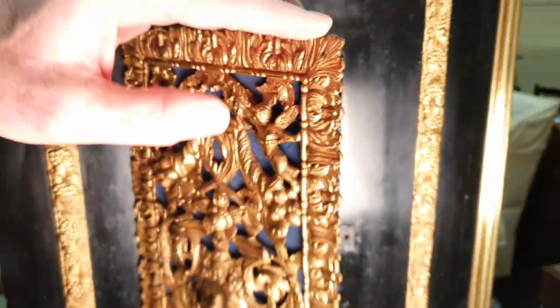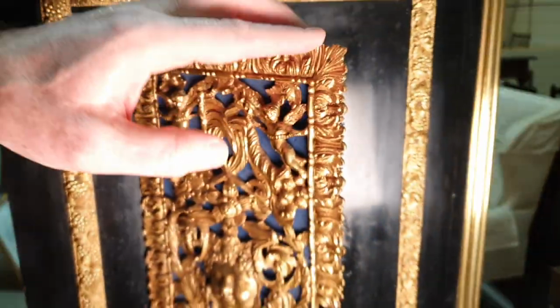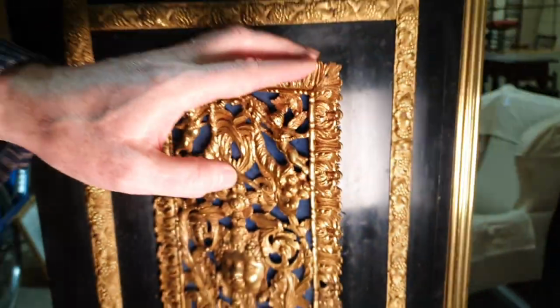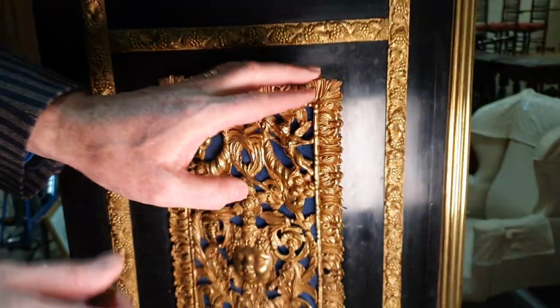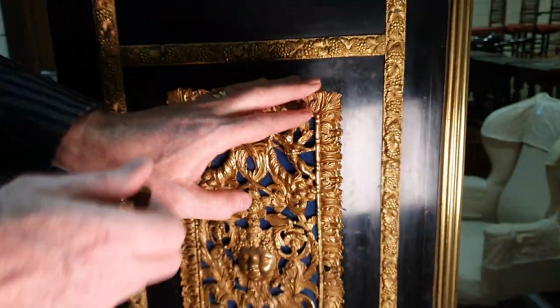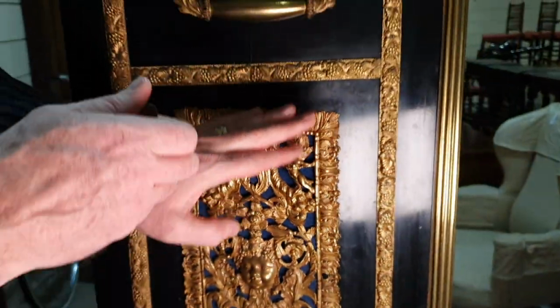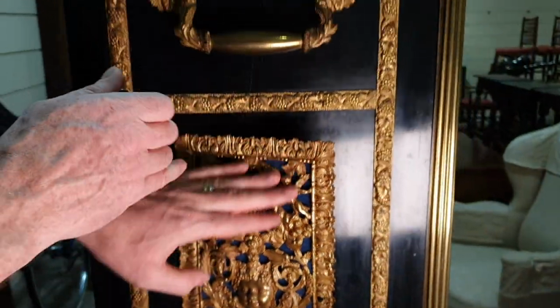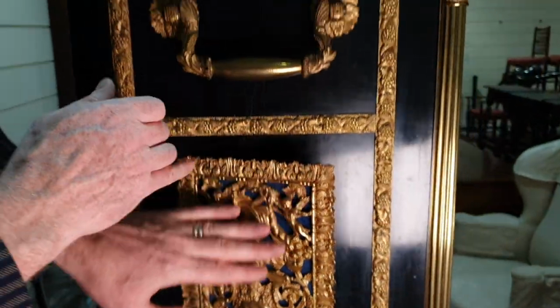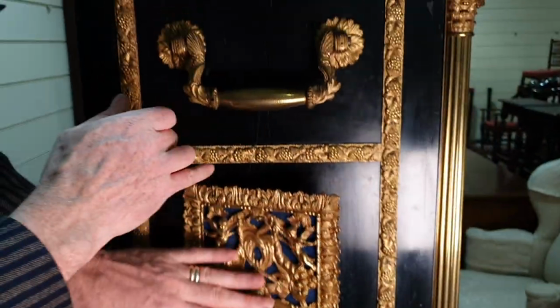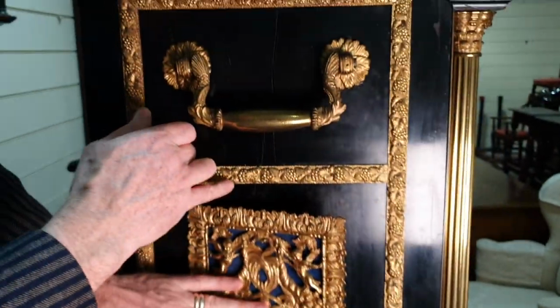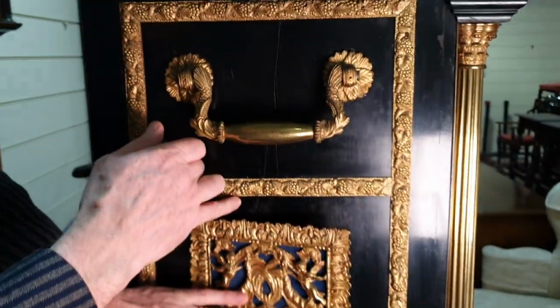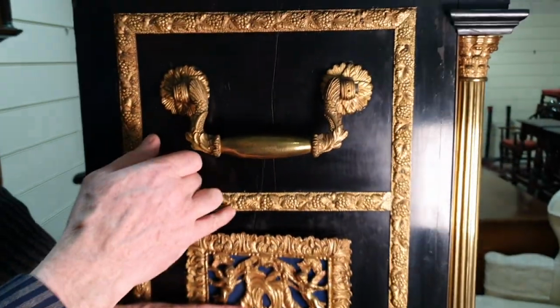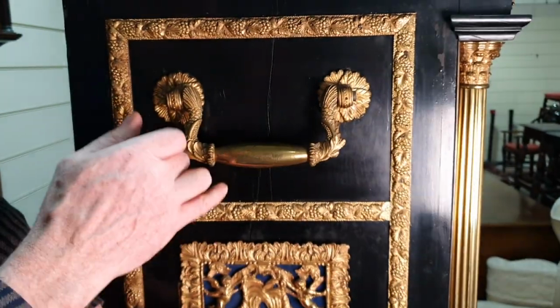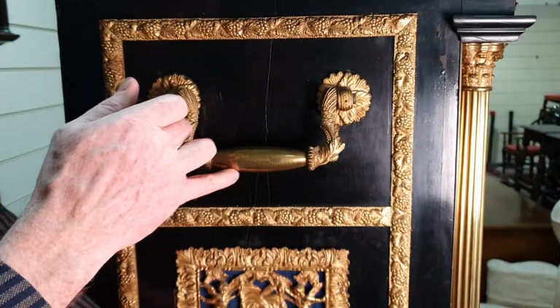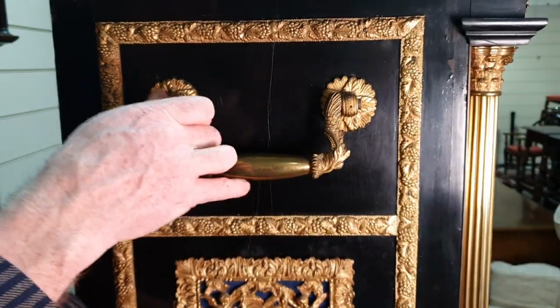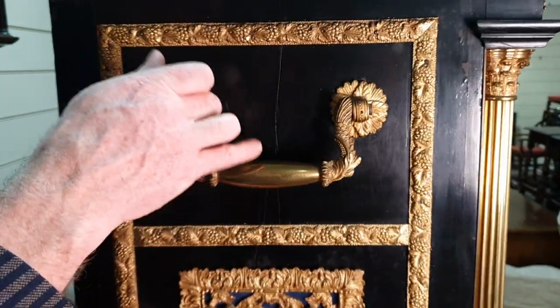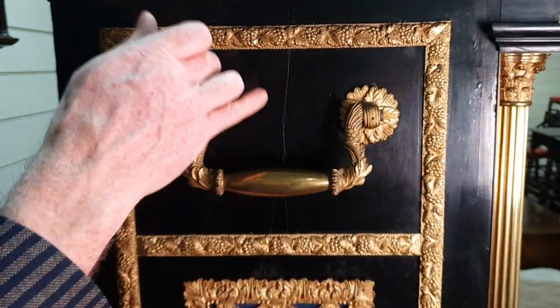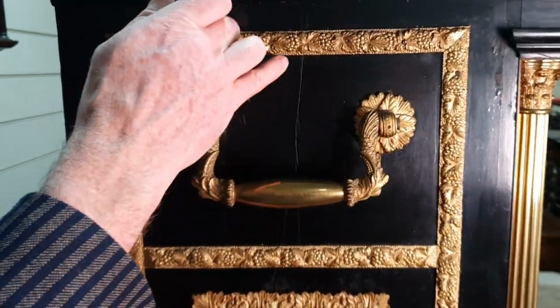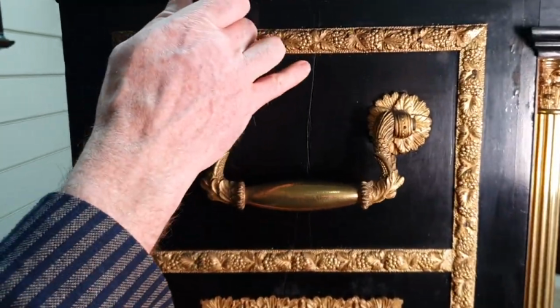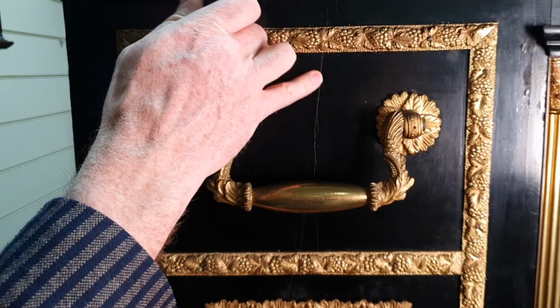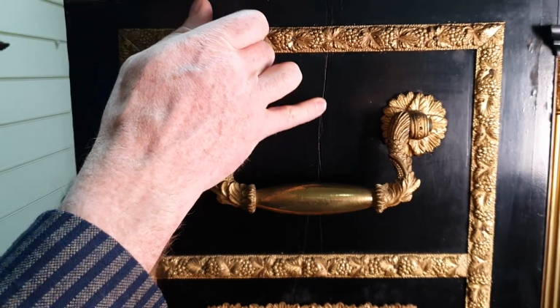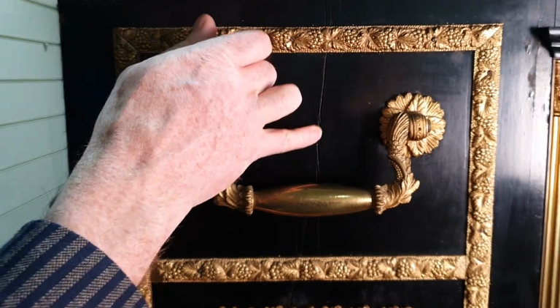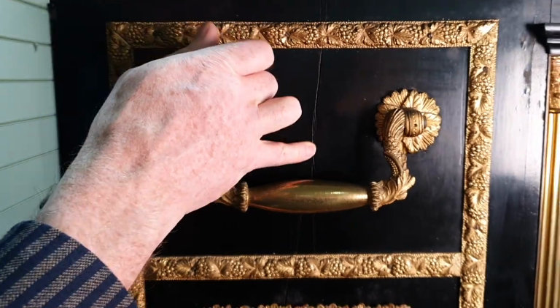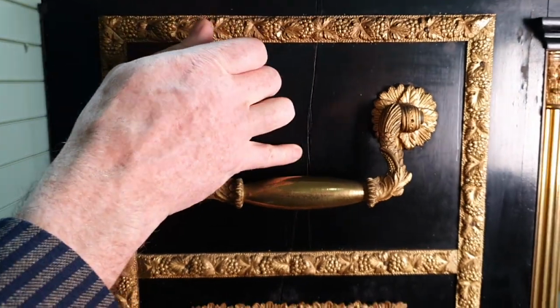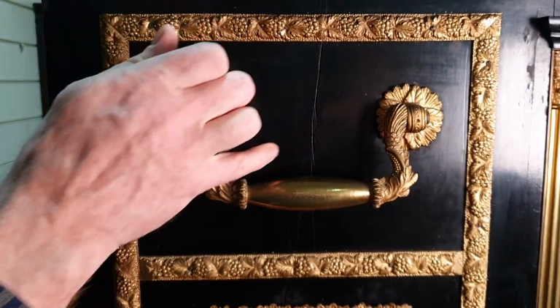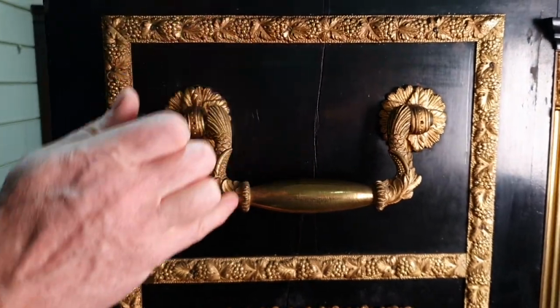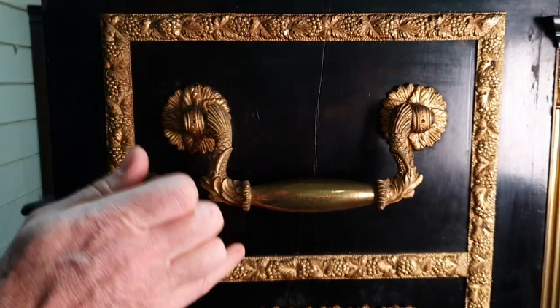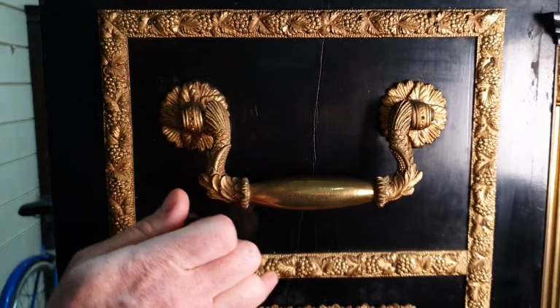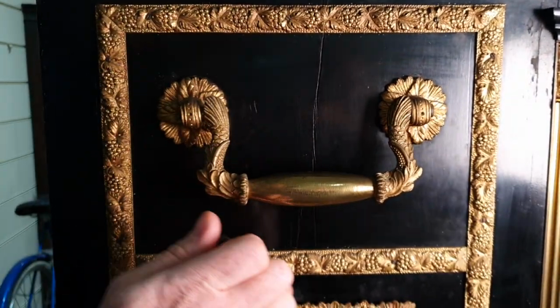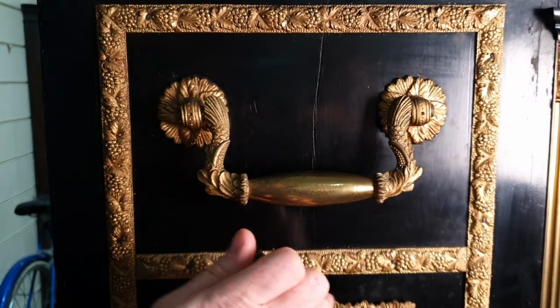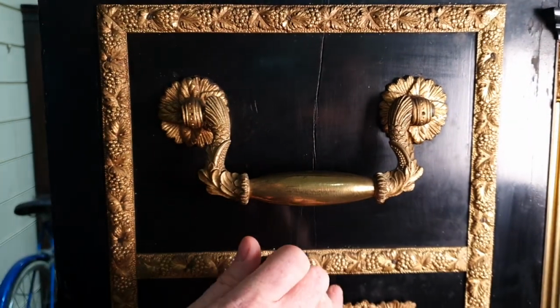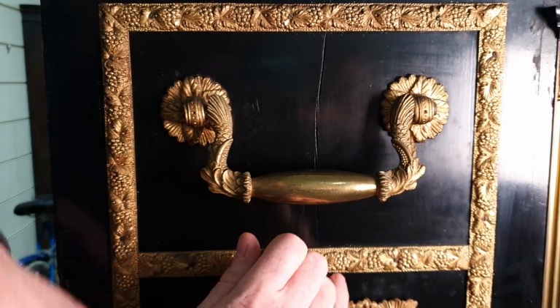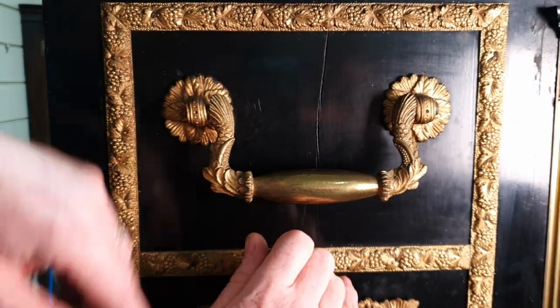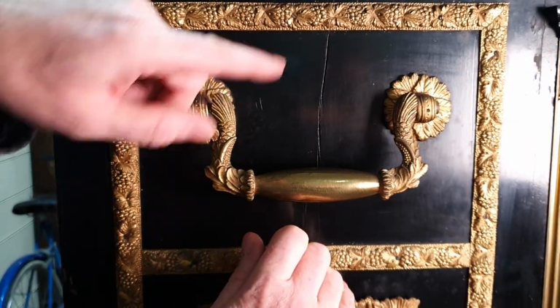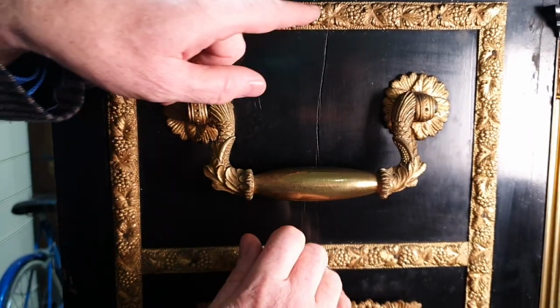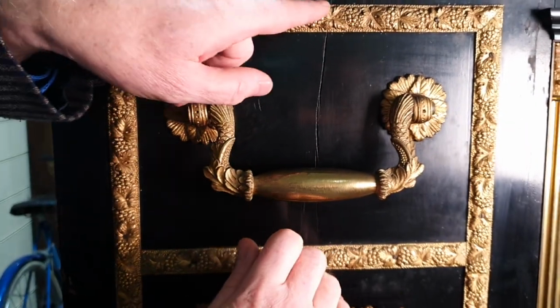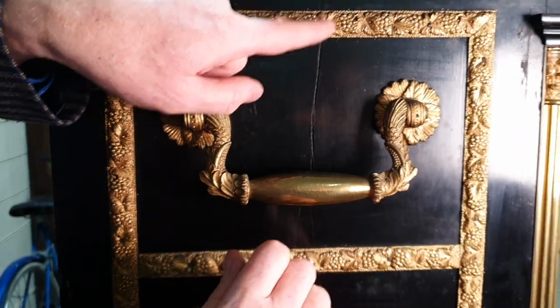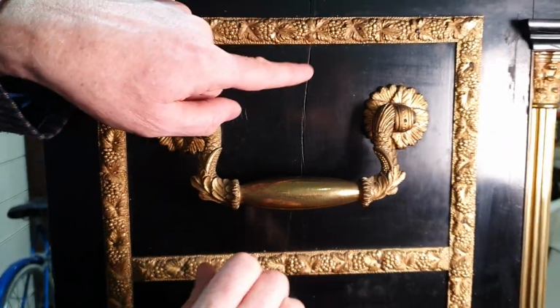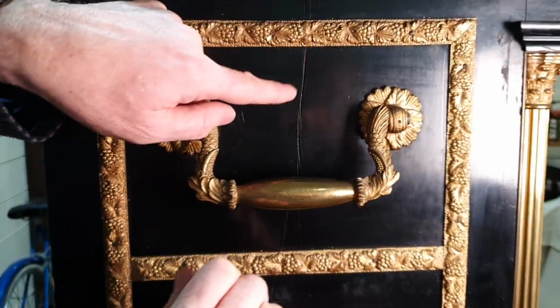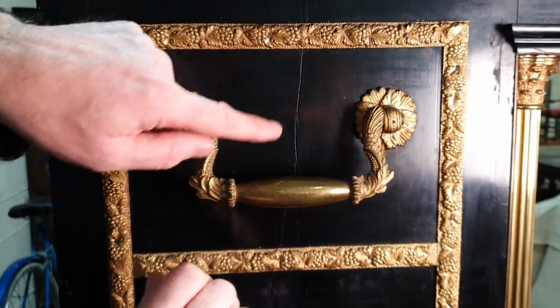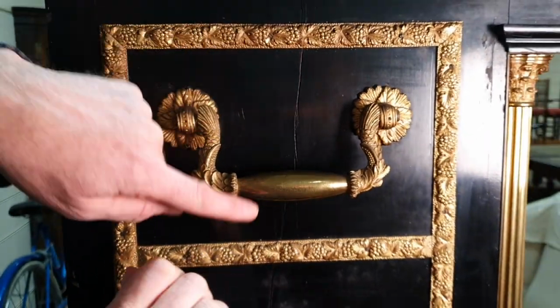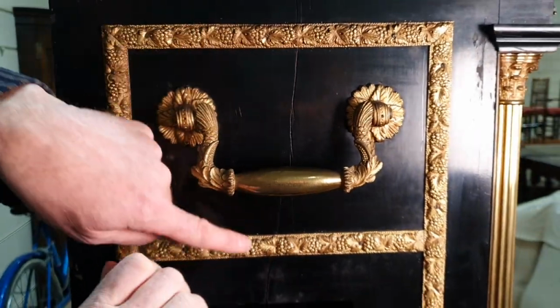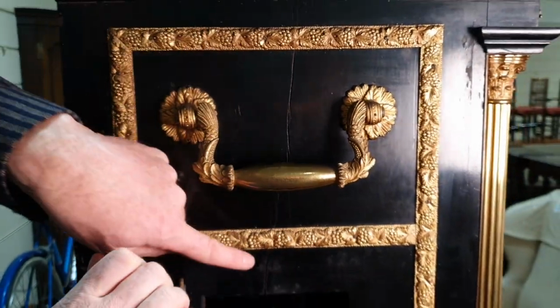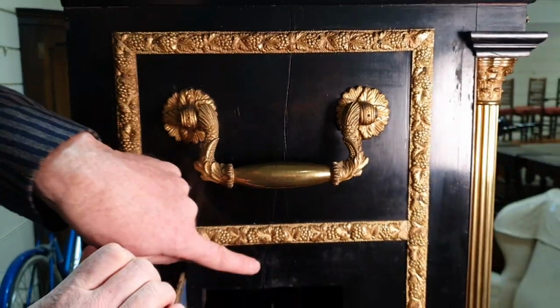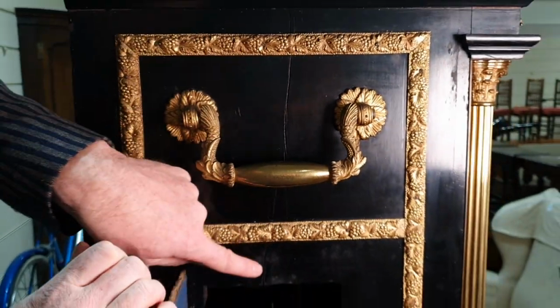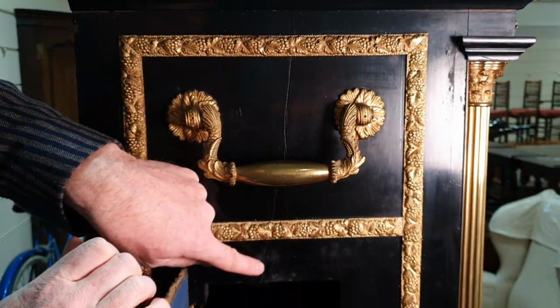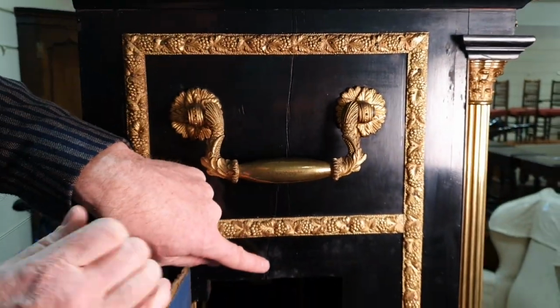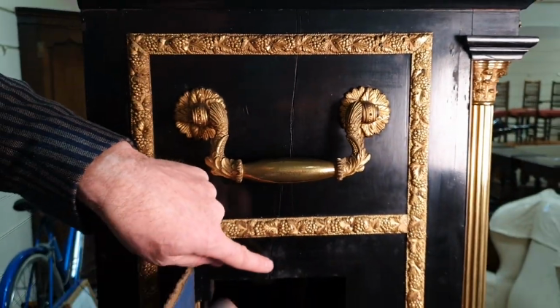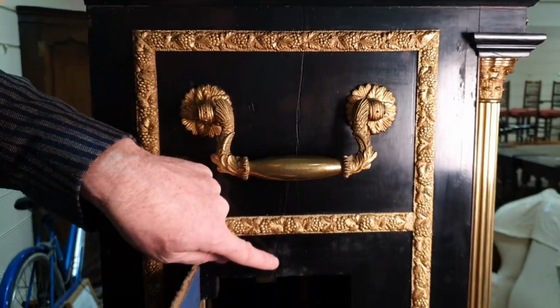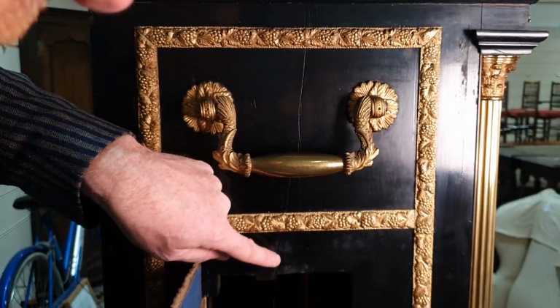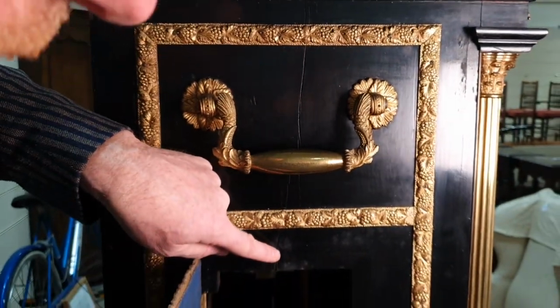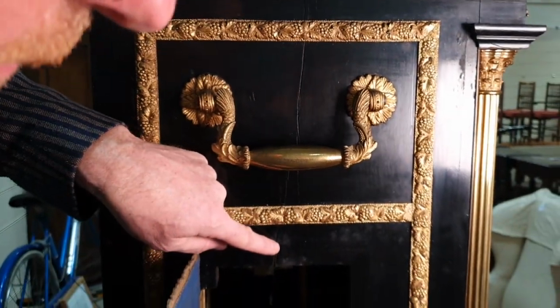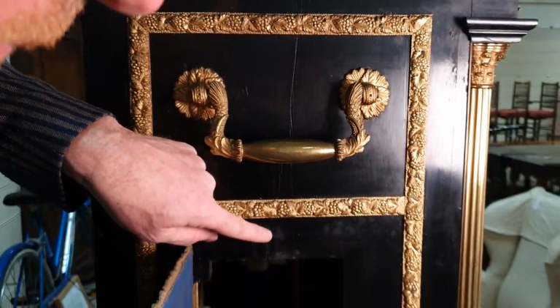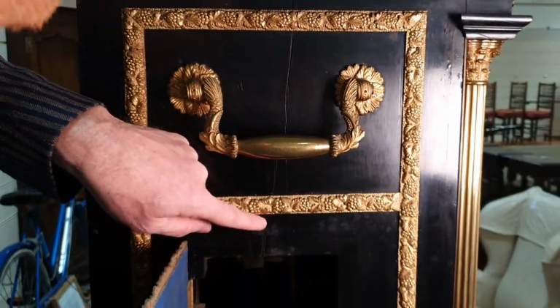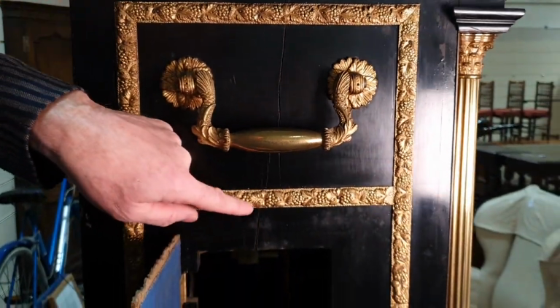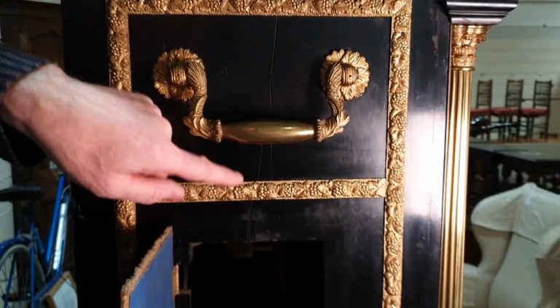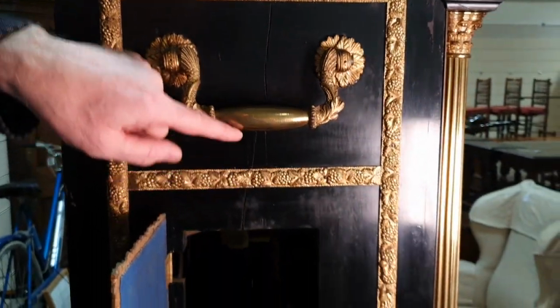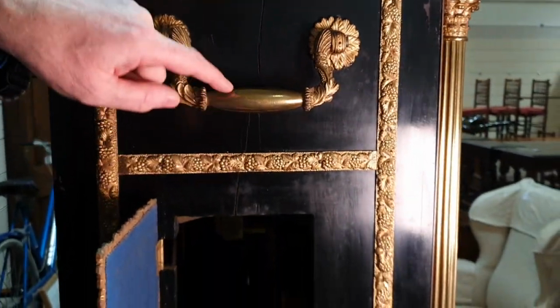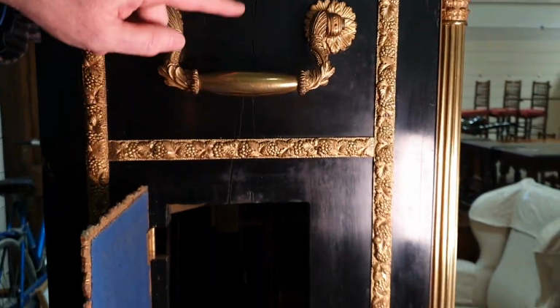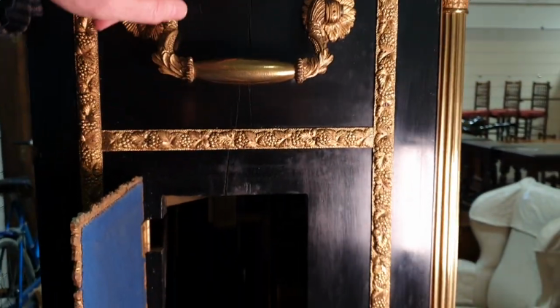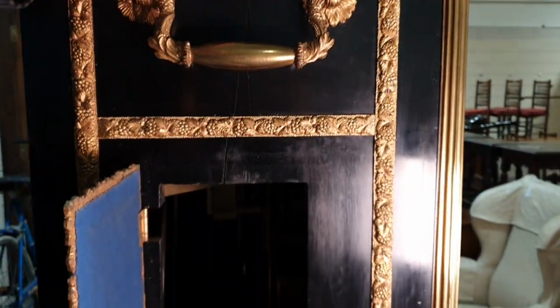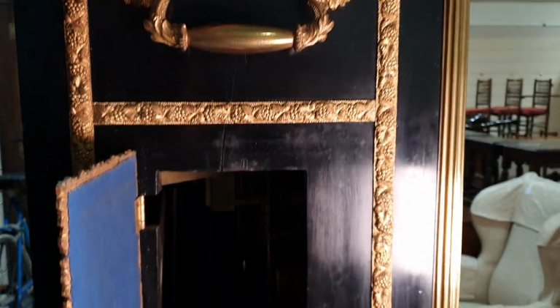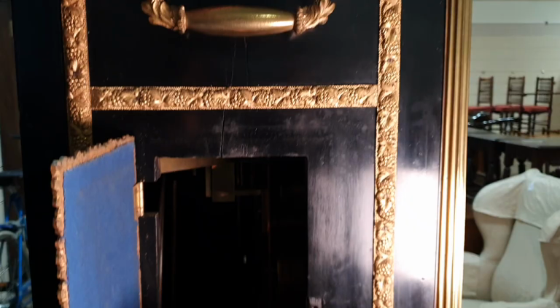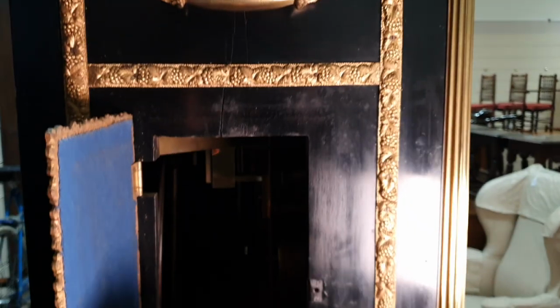This is just another point to note on the side of the case — just some splits in the timber that go all the way down.